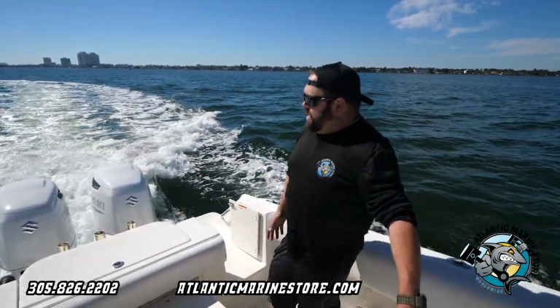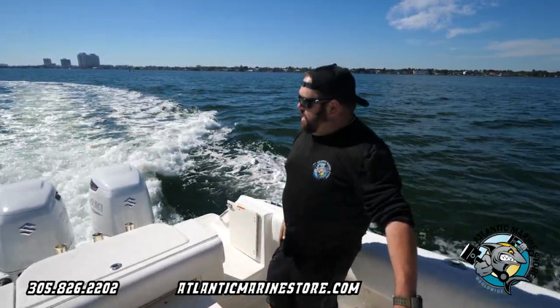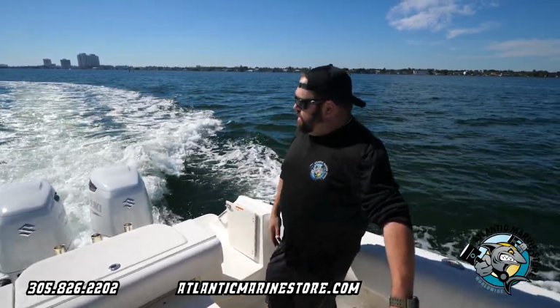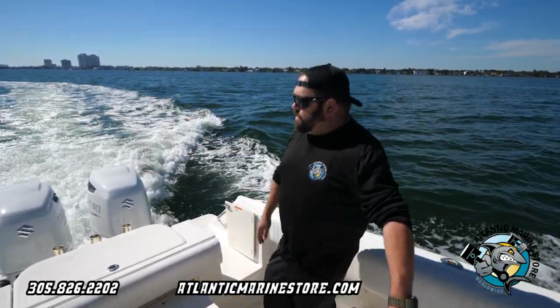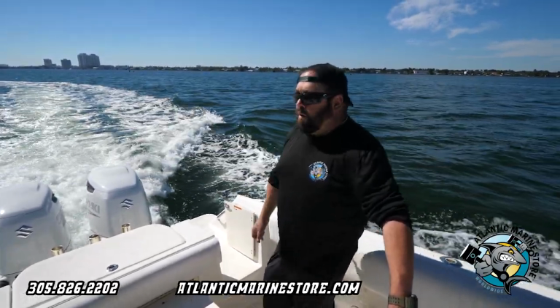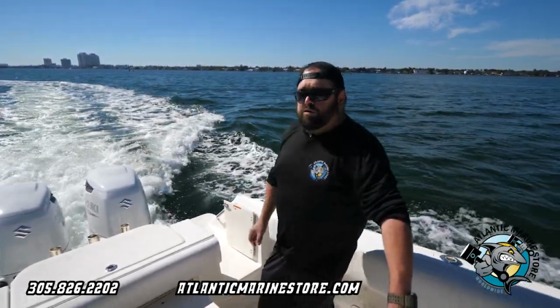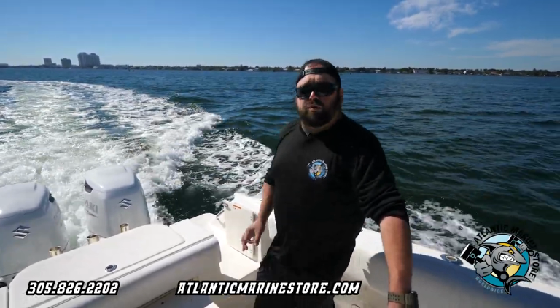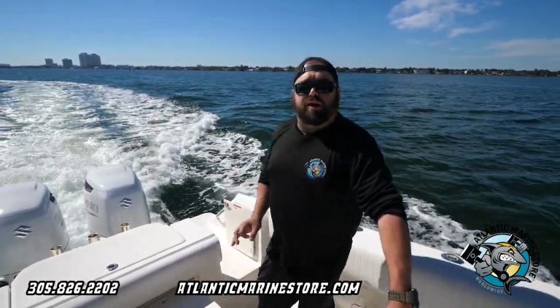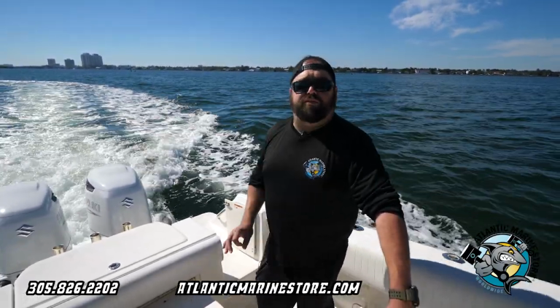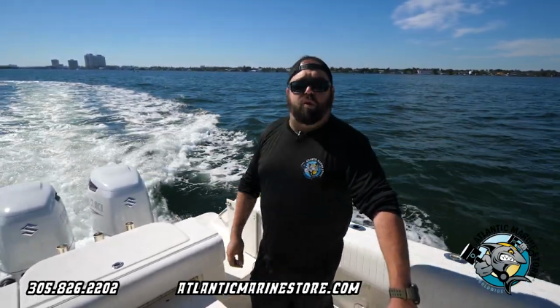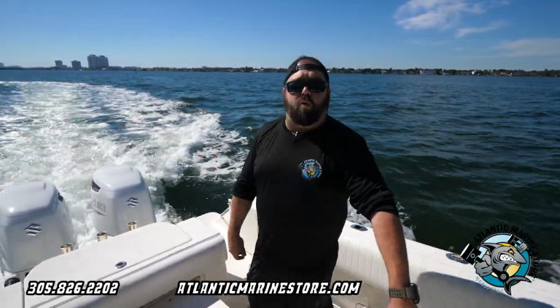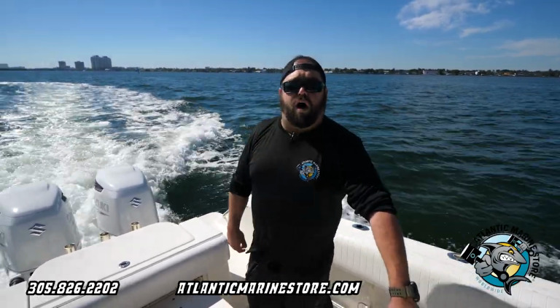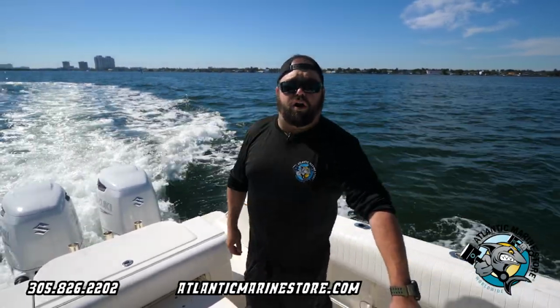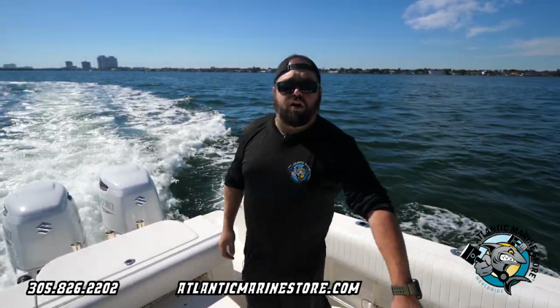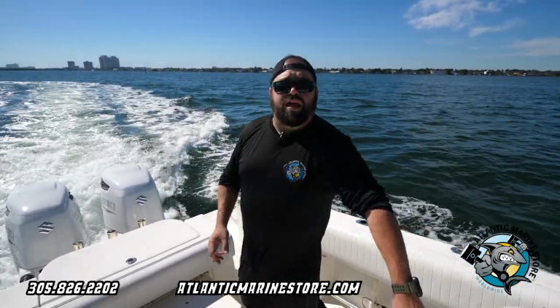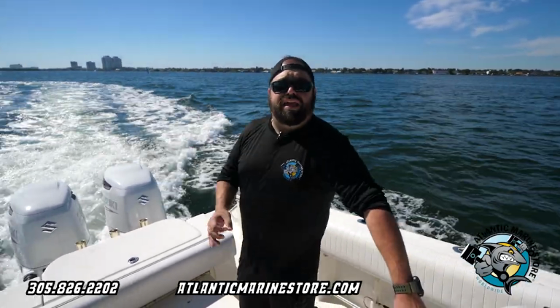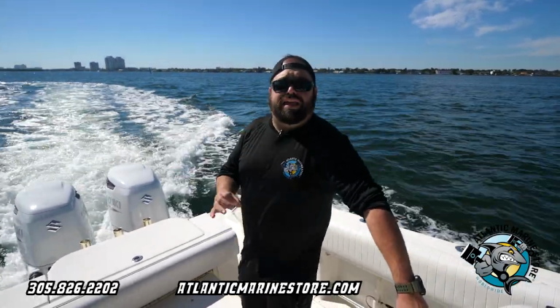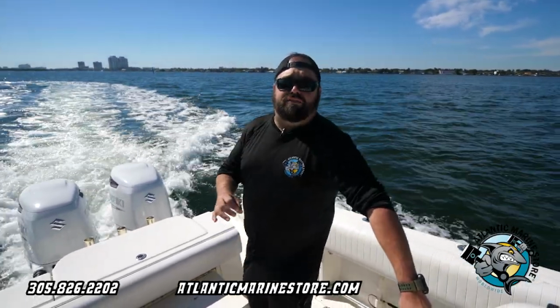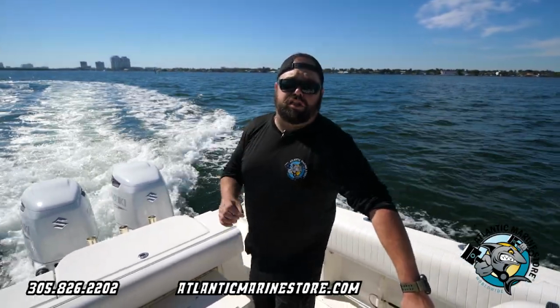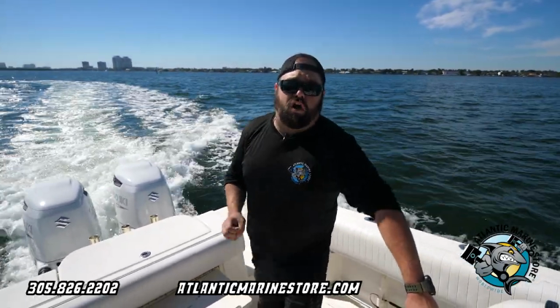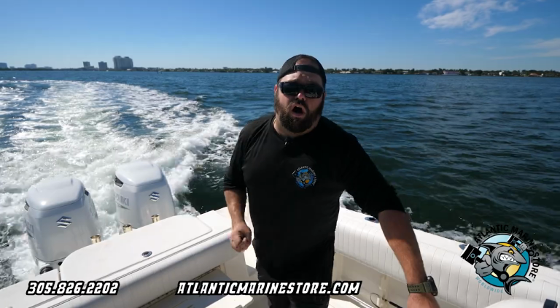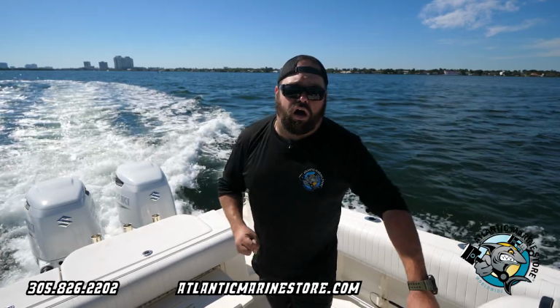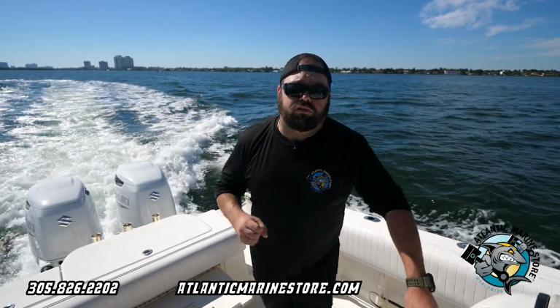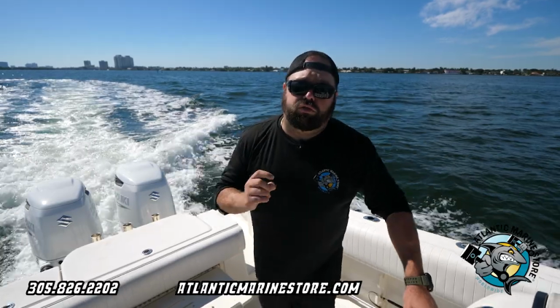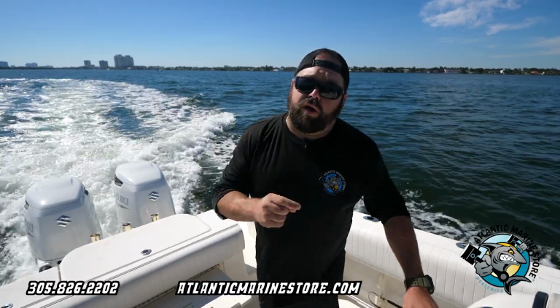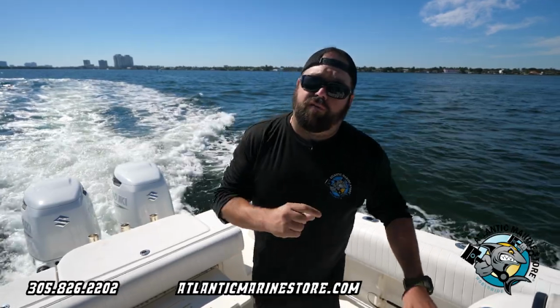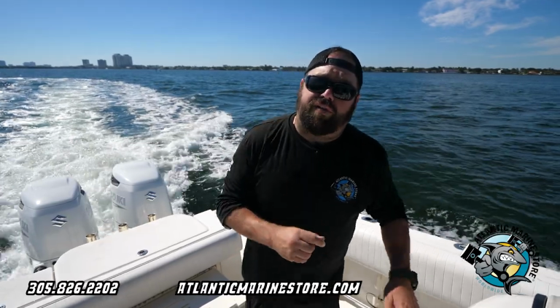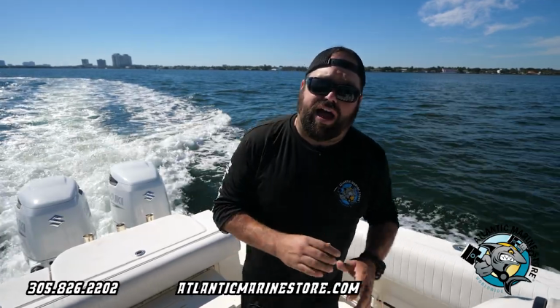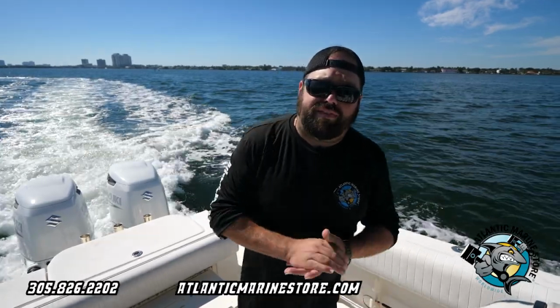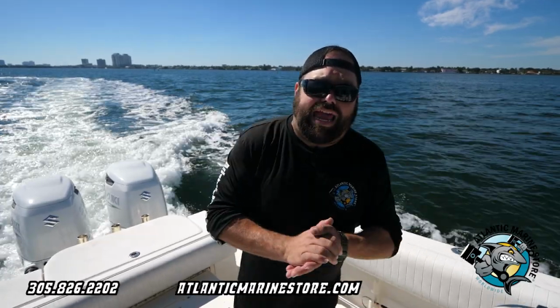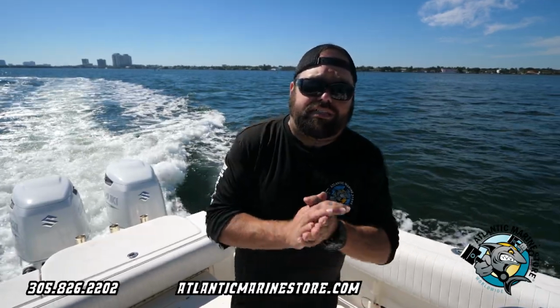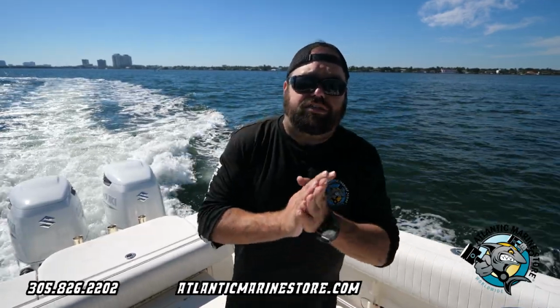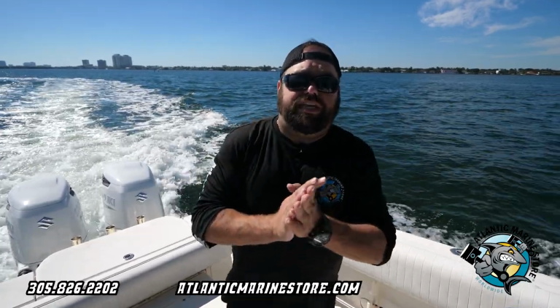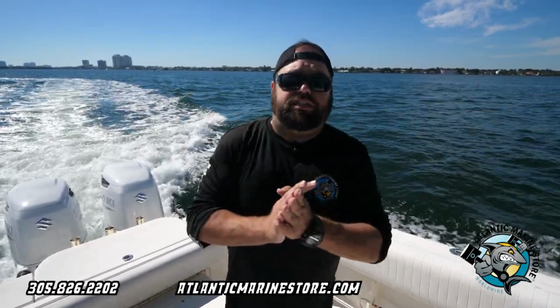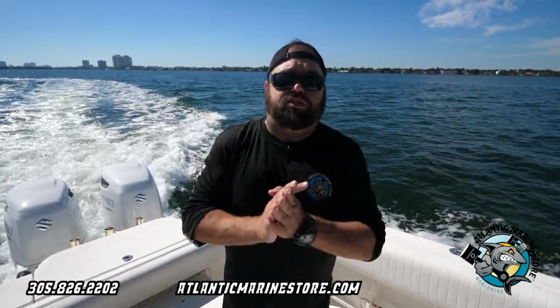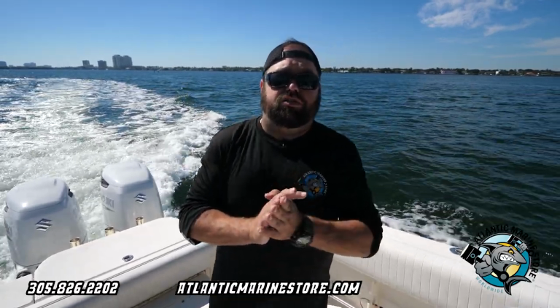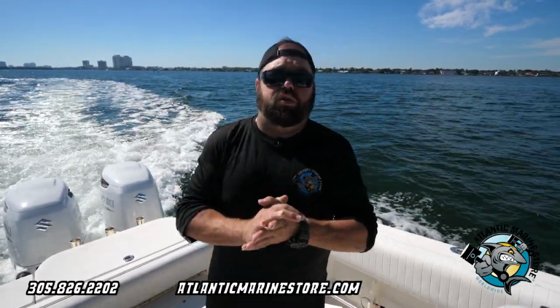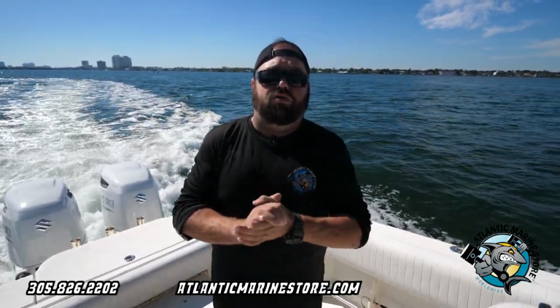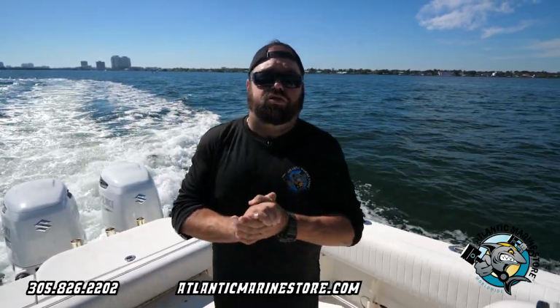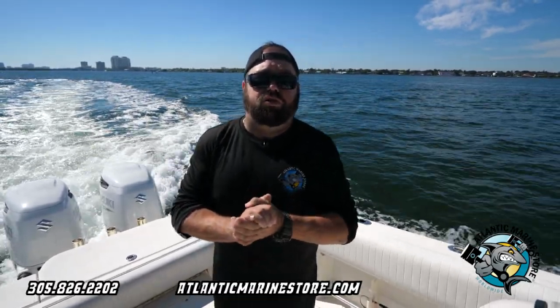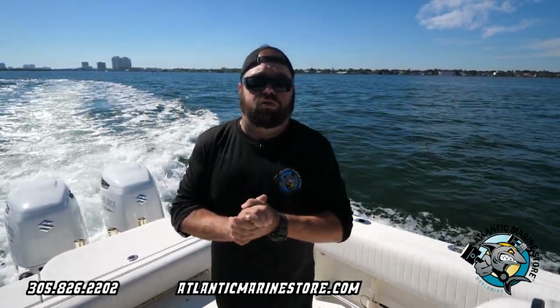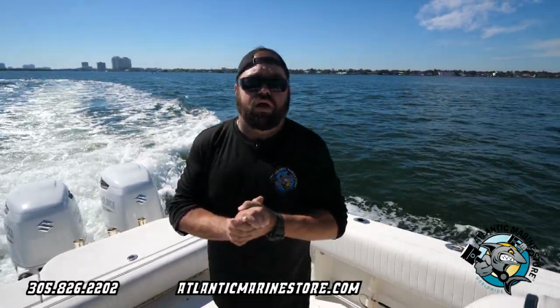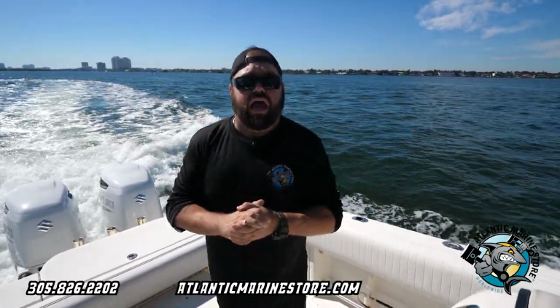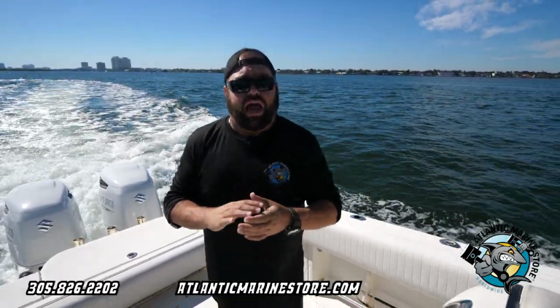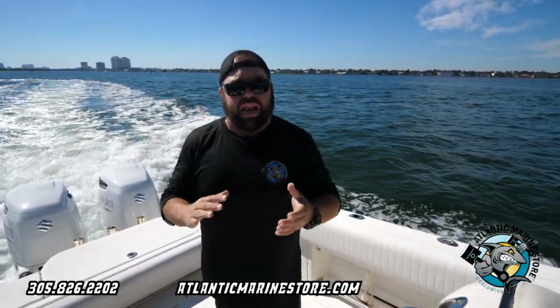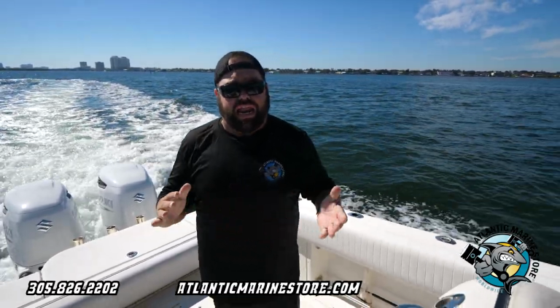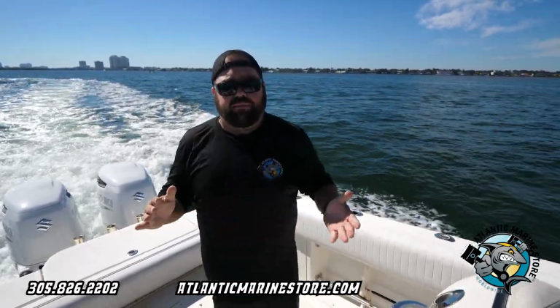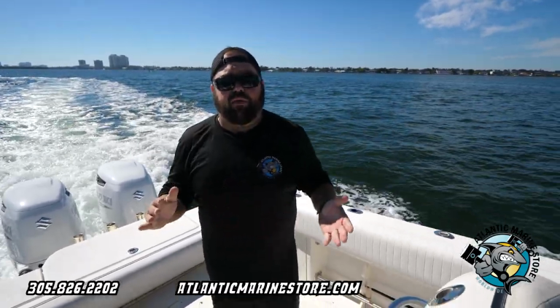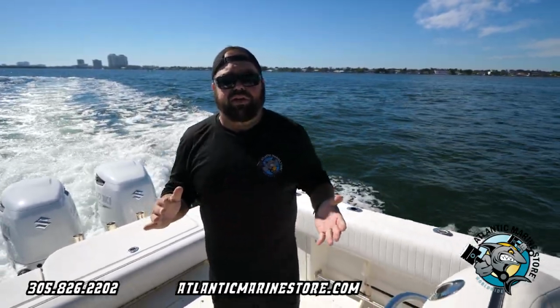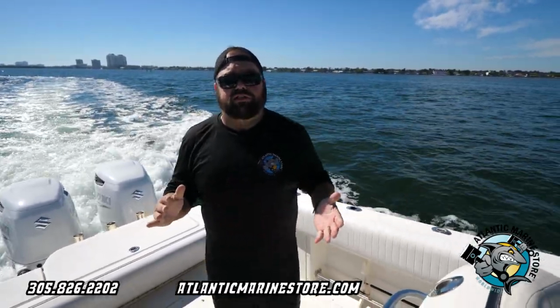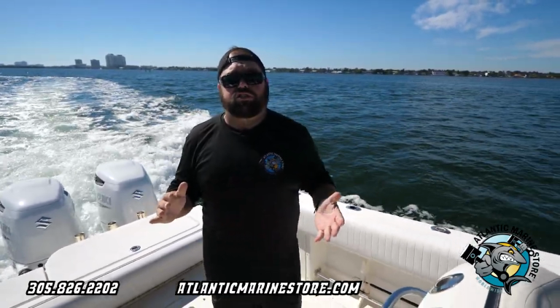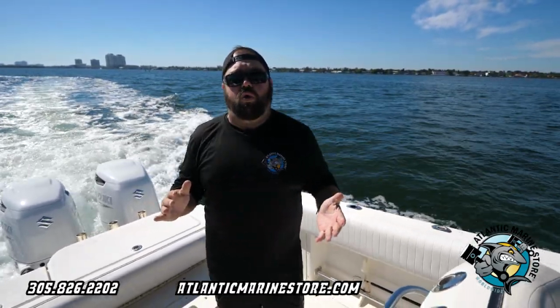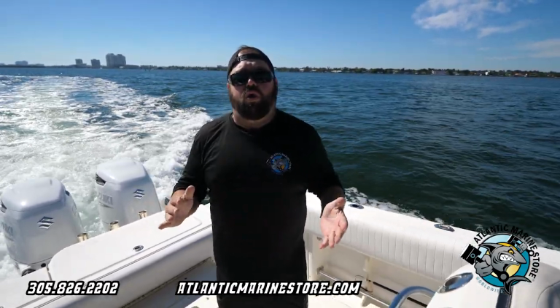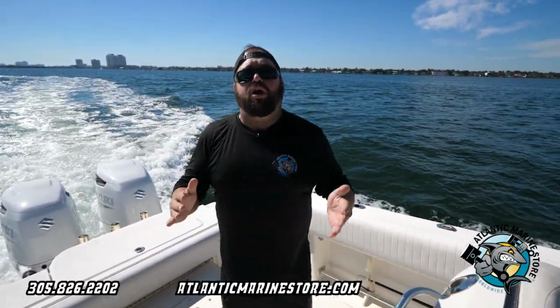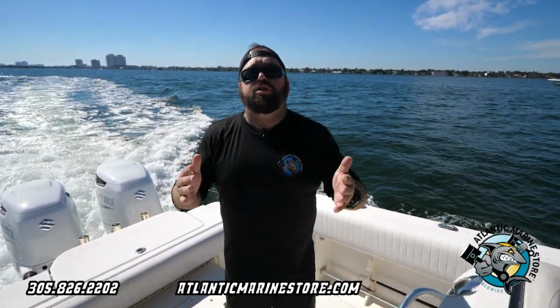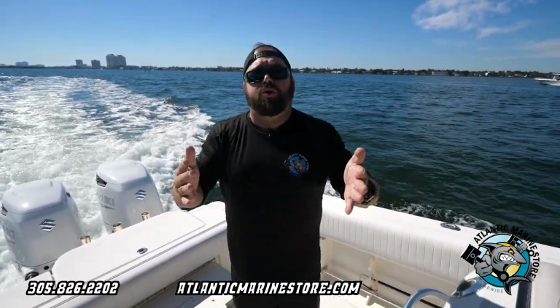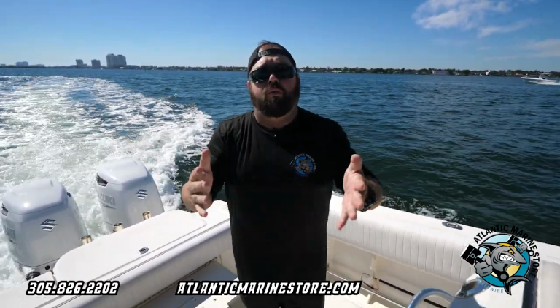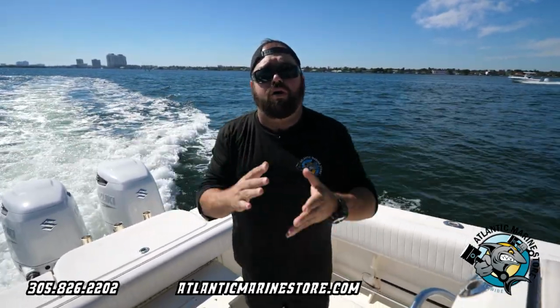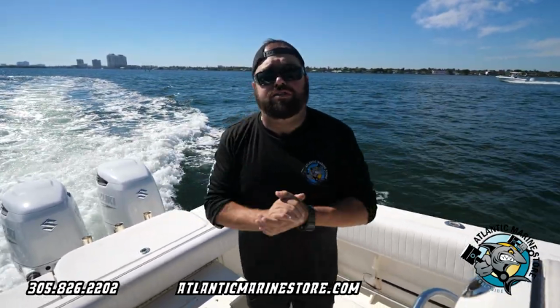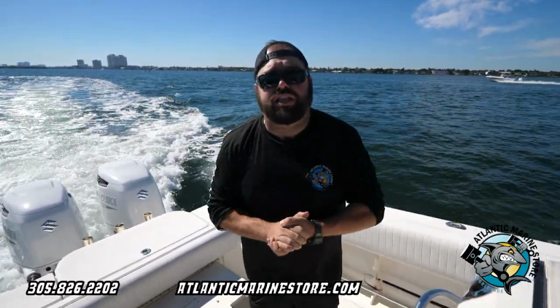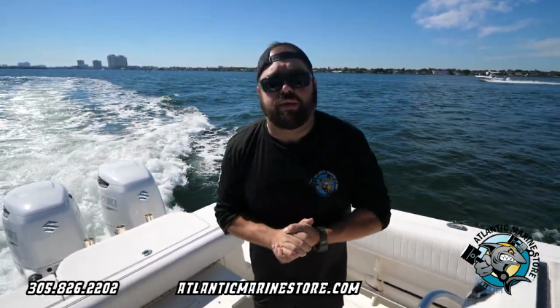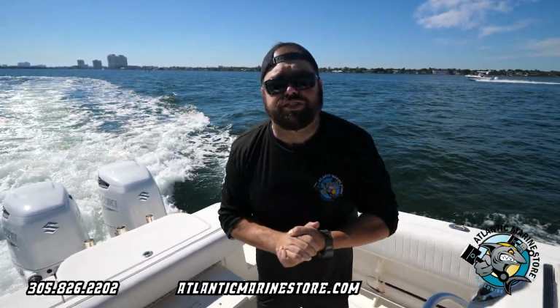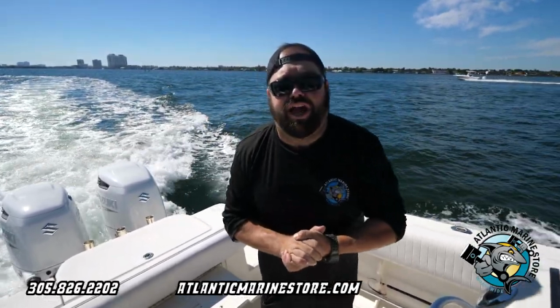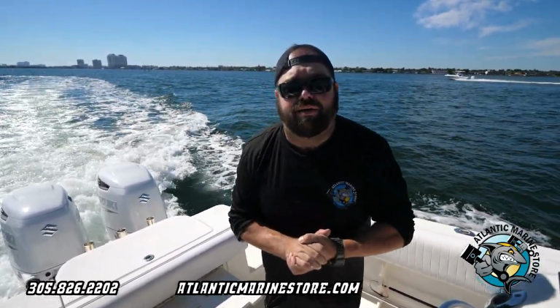This boat's ready for the water. Give us a call, 305-826-2202, Atlantic Marine Store, your one-stop shop.